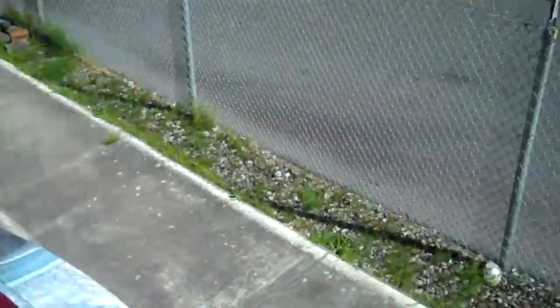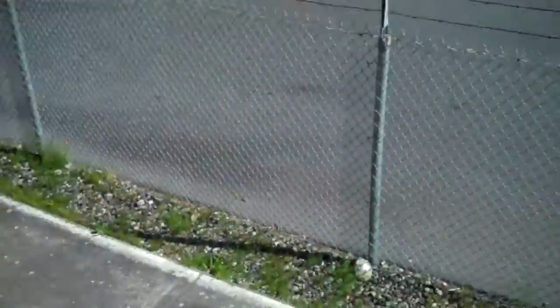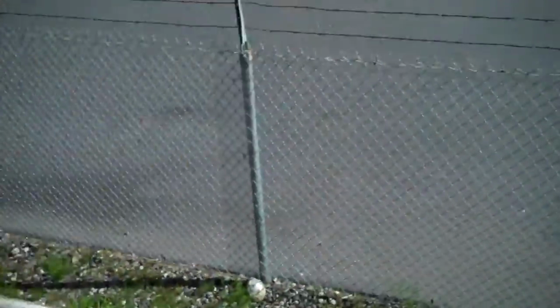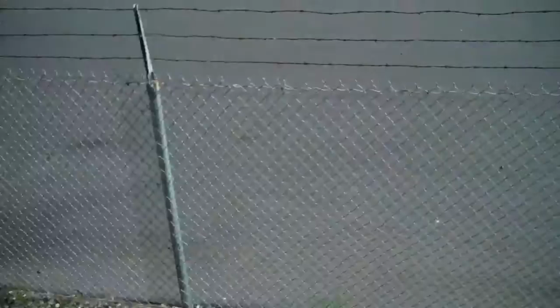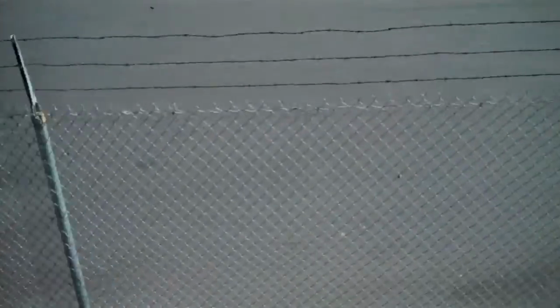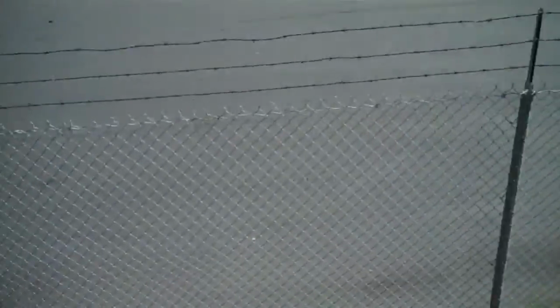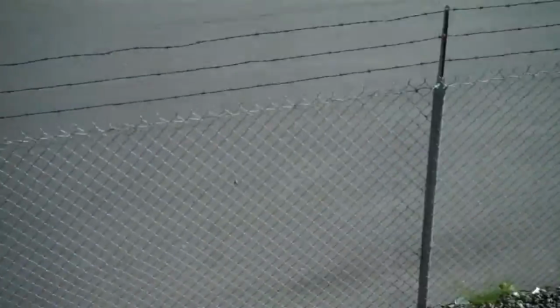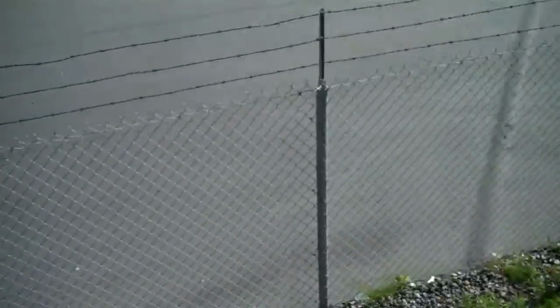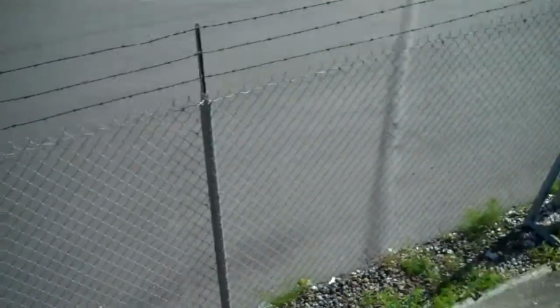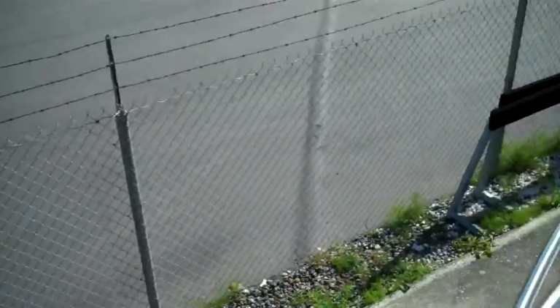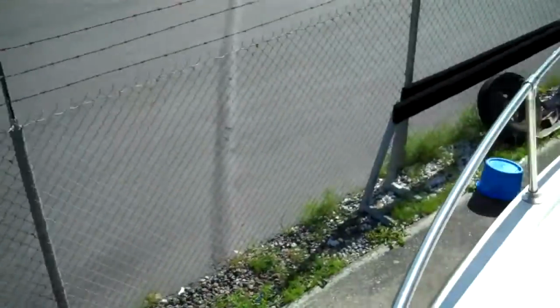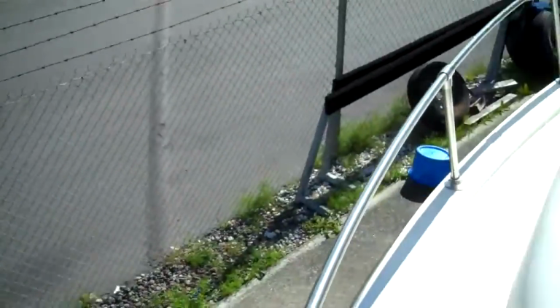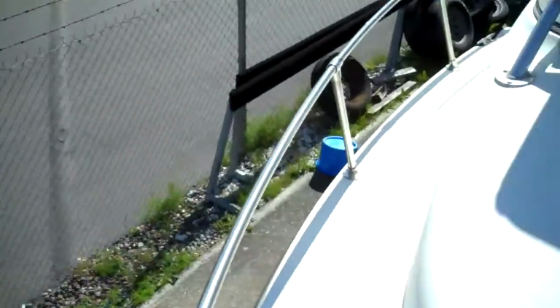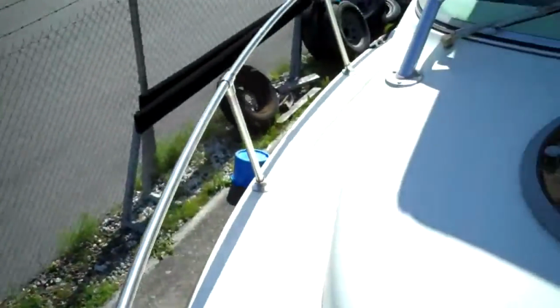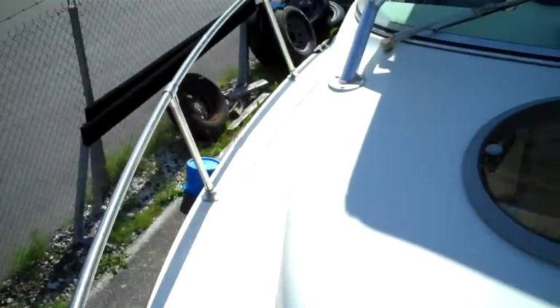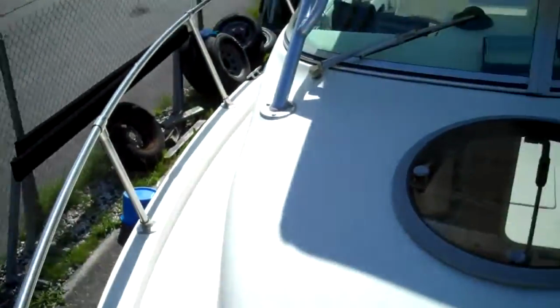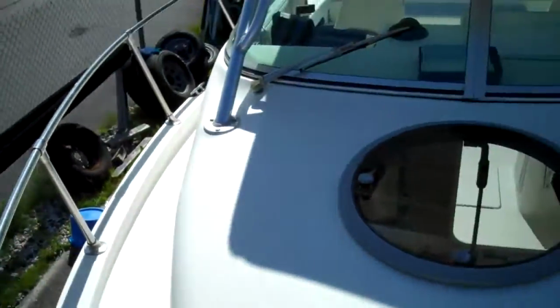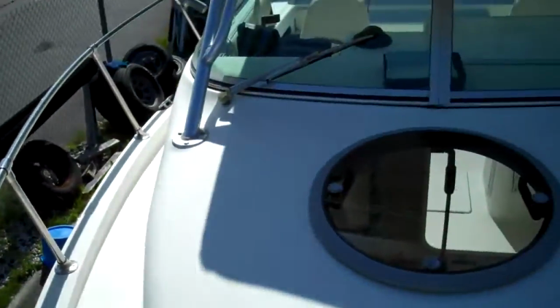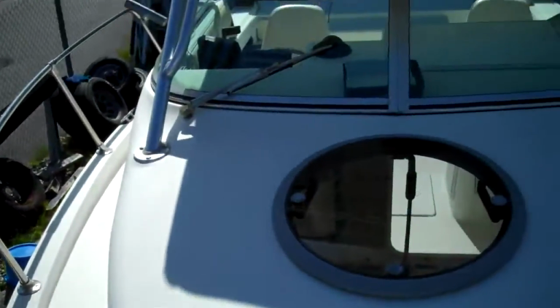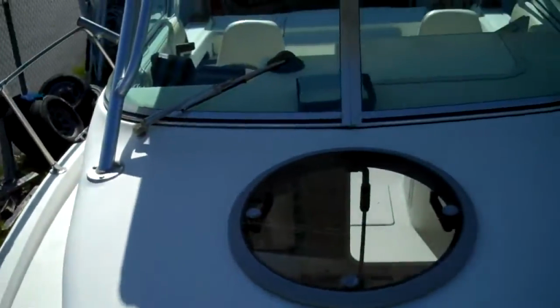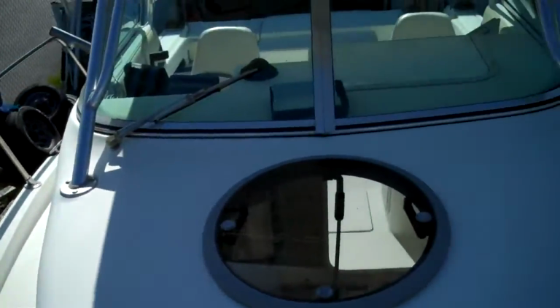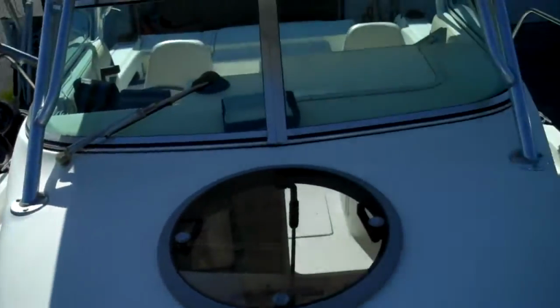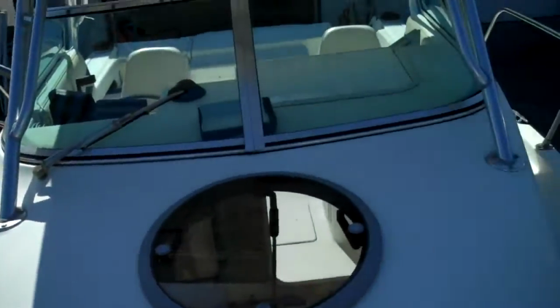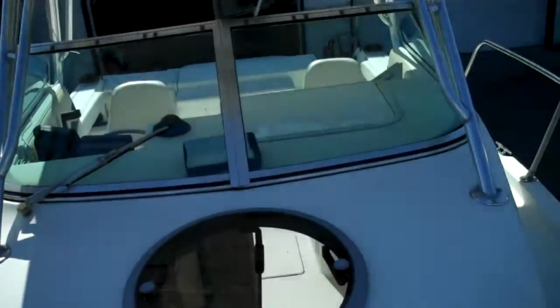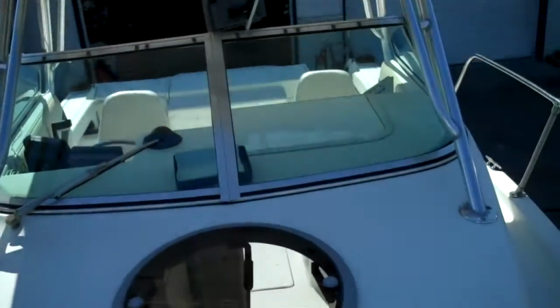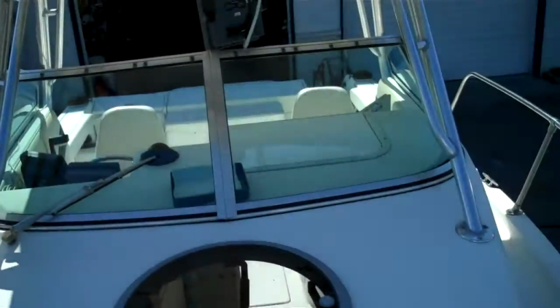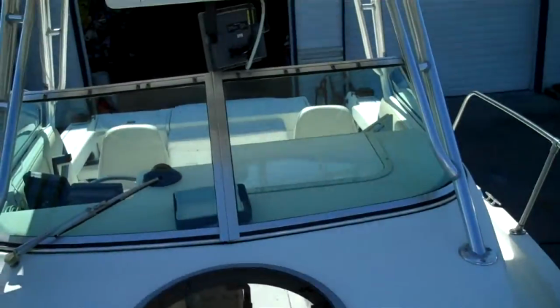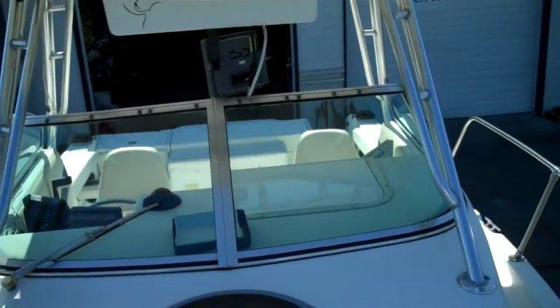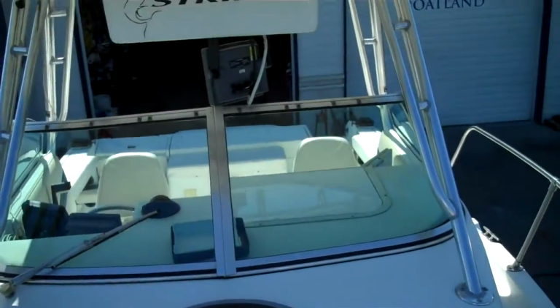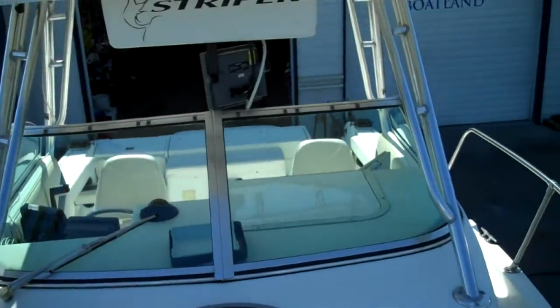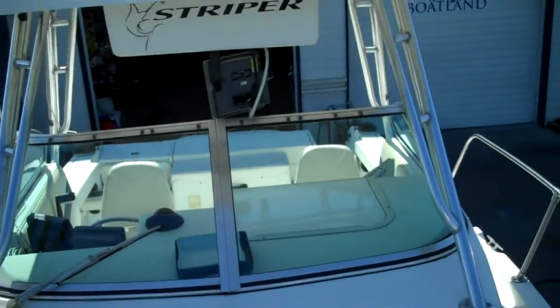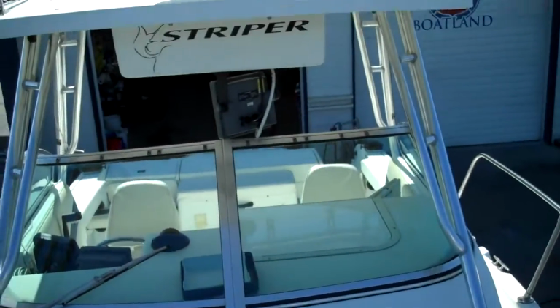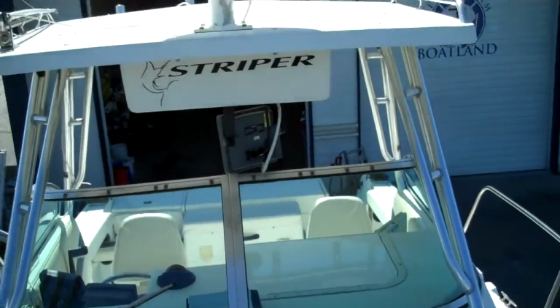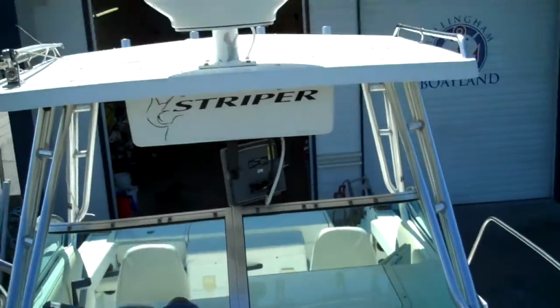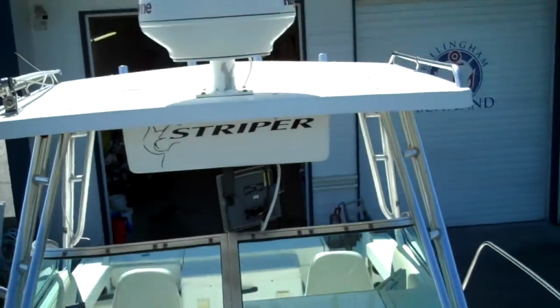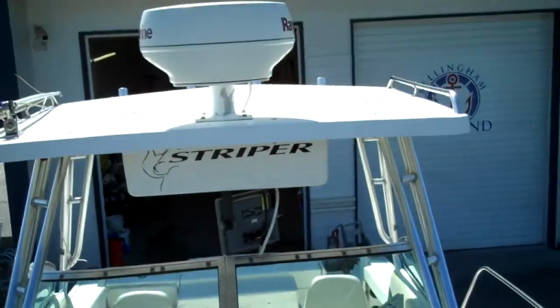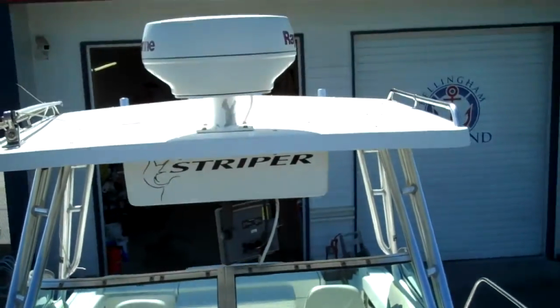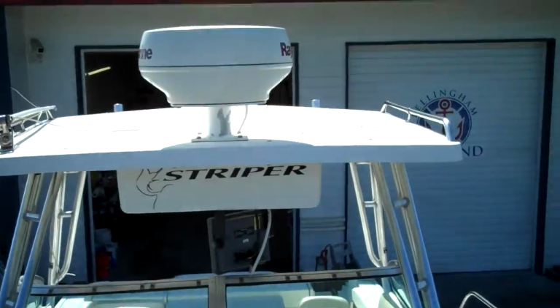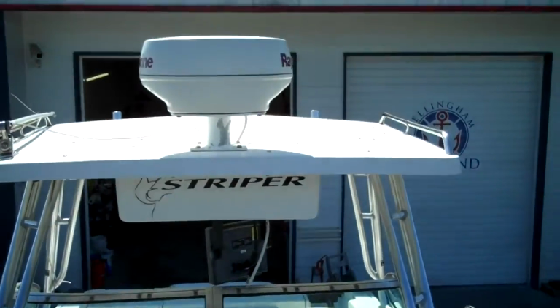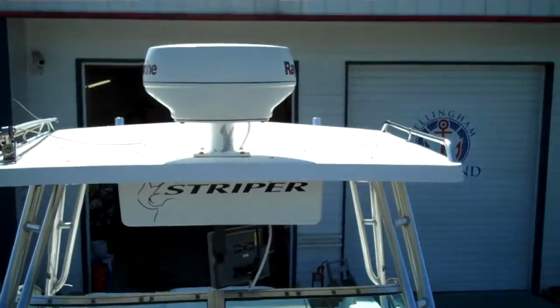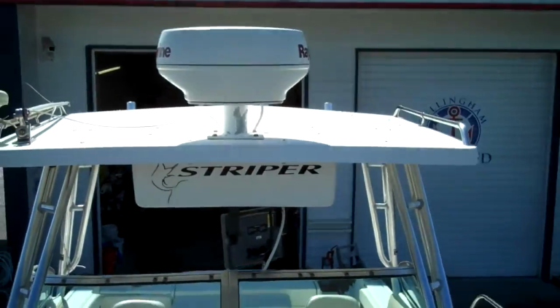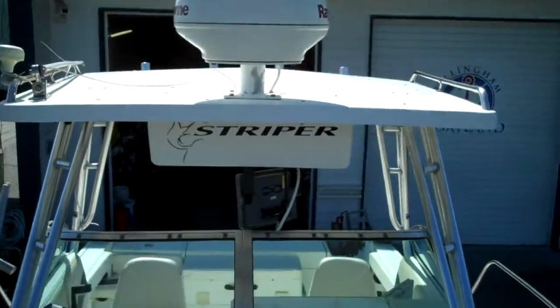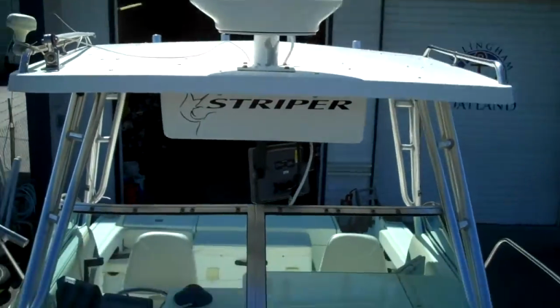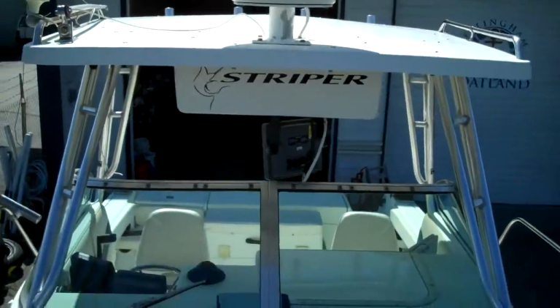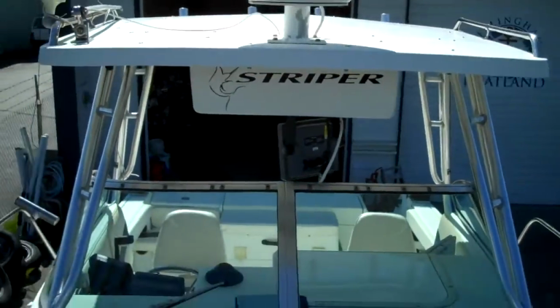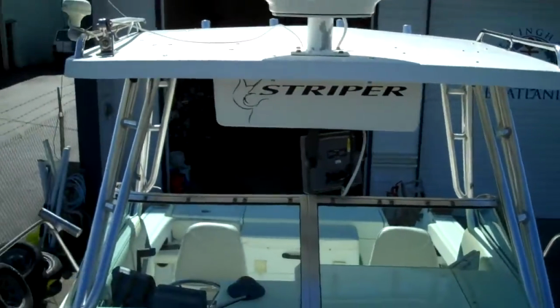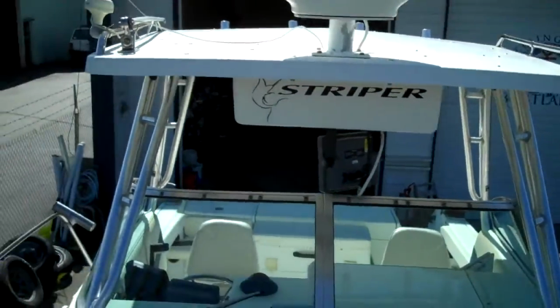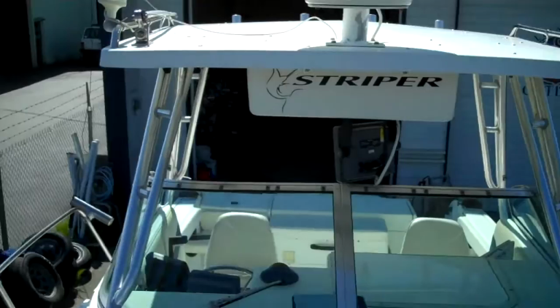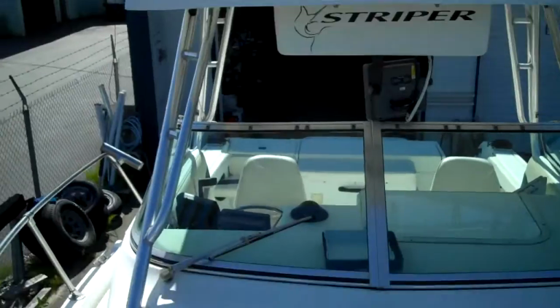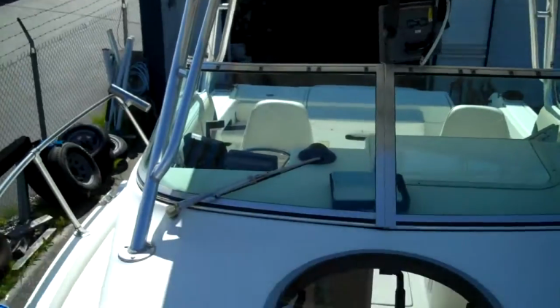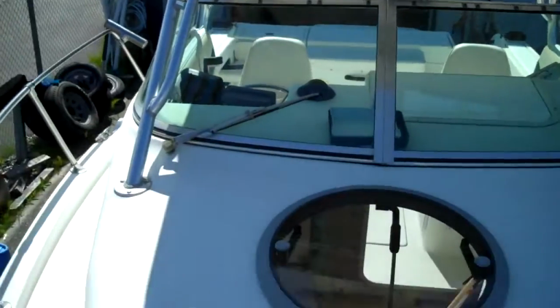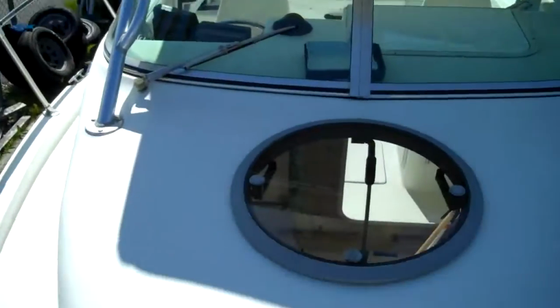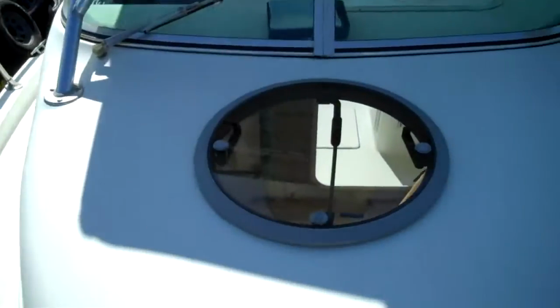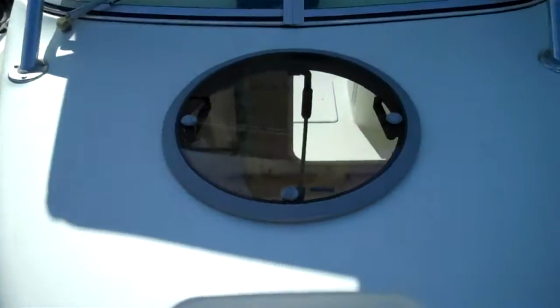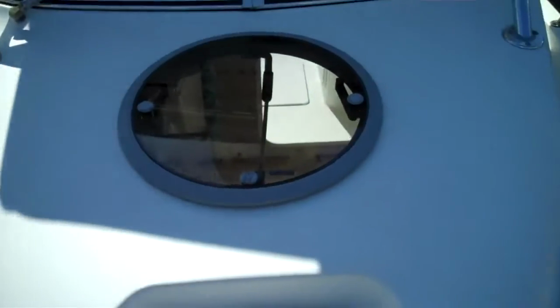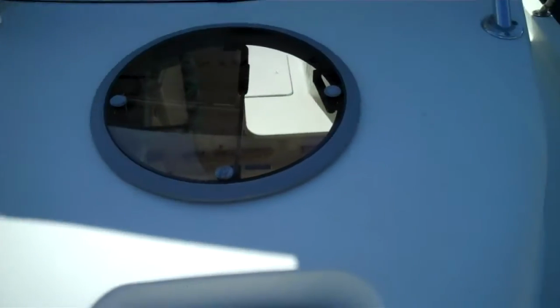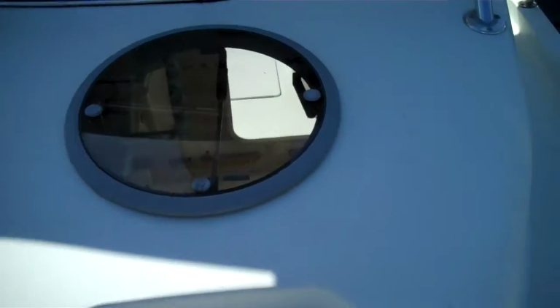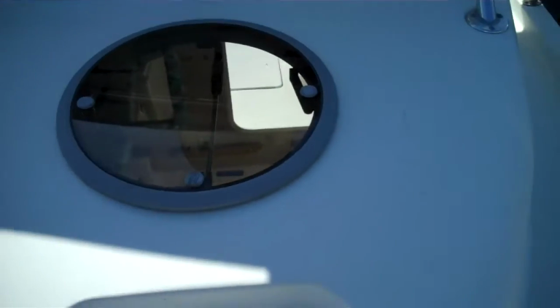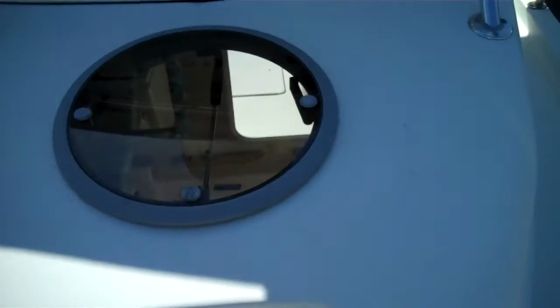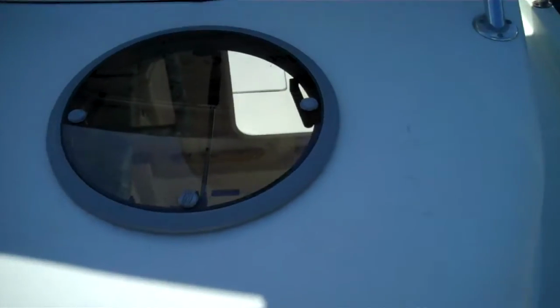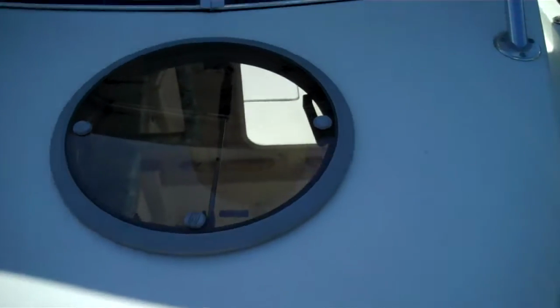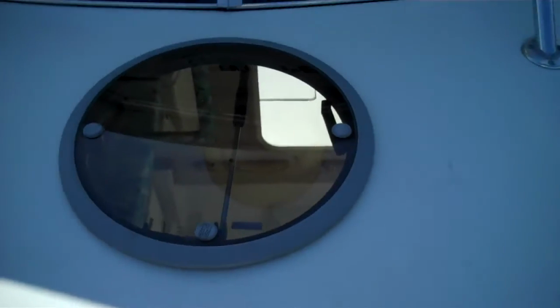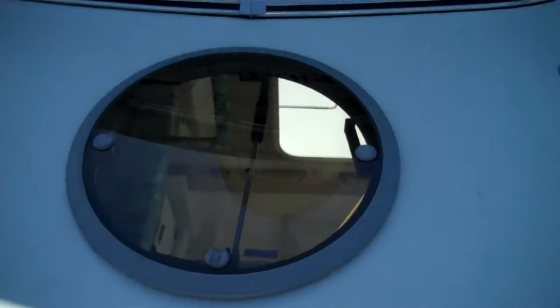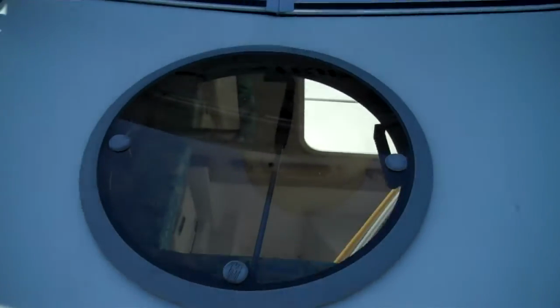All the gear goes with this boat — all electronics, bumpers, life jackets, oars, flares, fire extinguishers, downriggers, fishing gear. There's a lot of equipment.